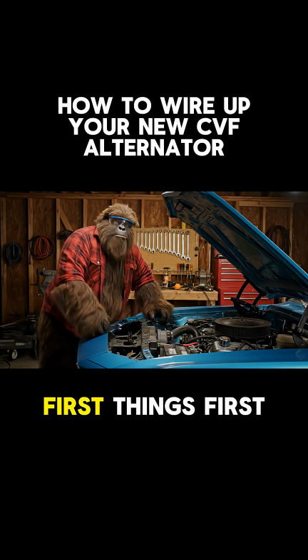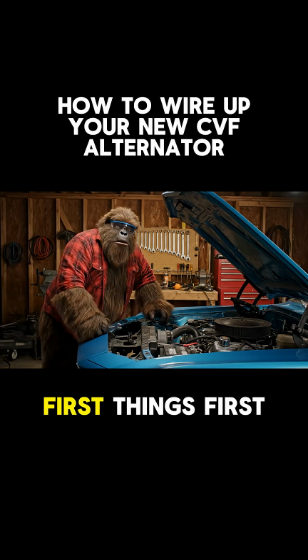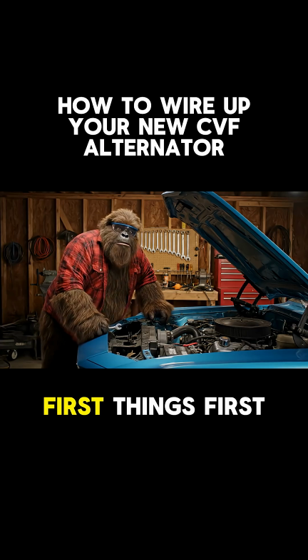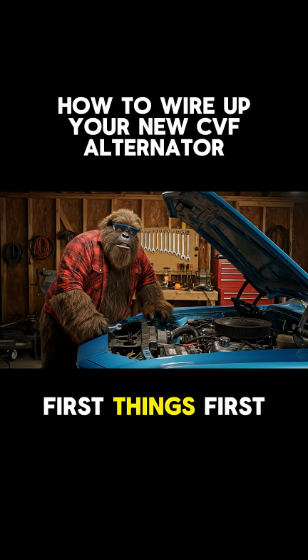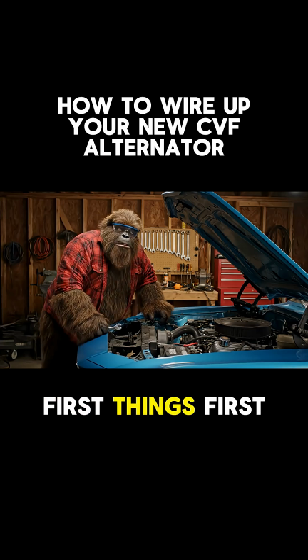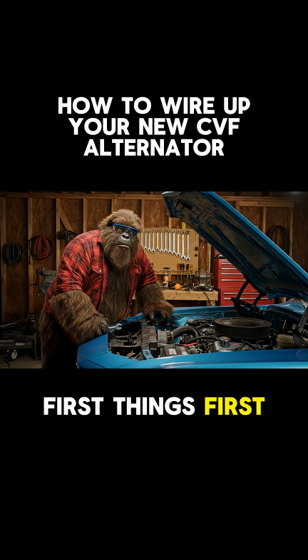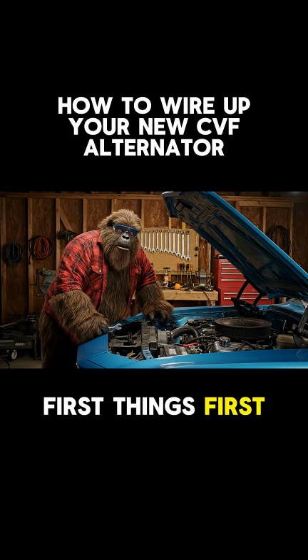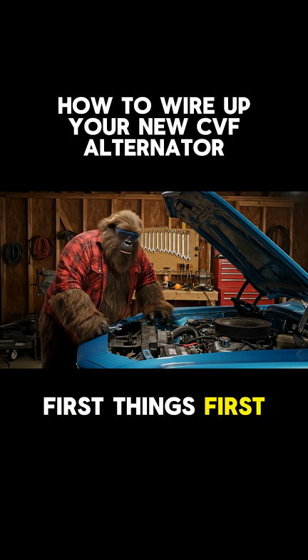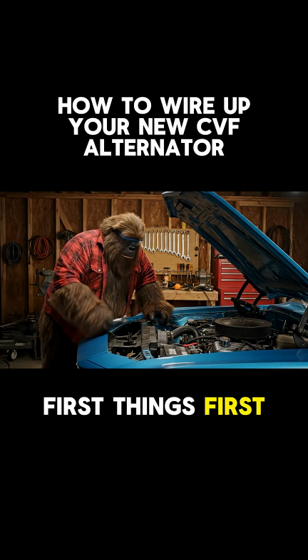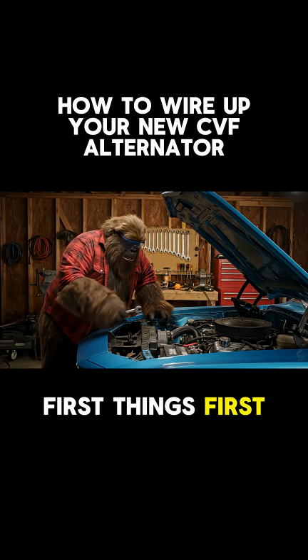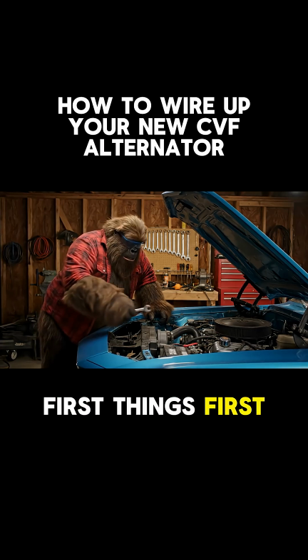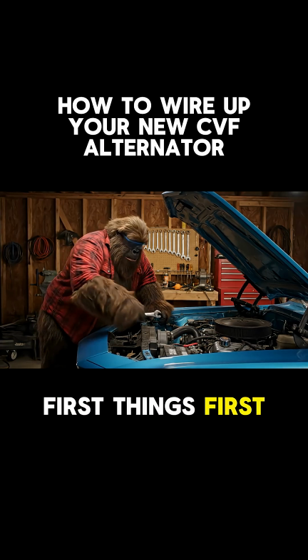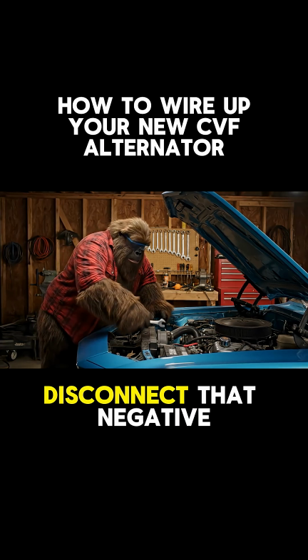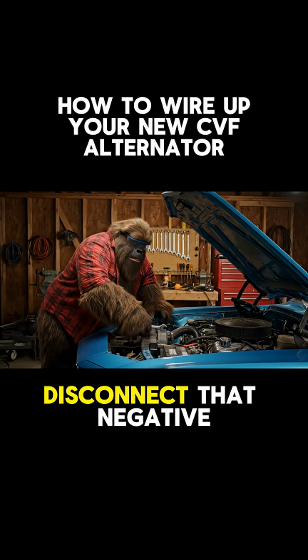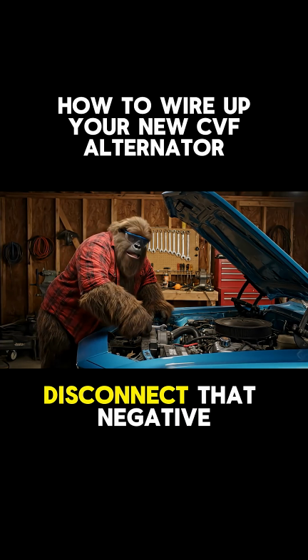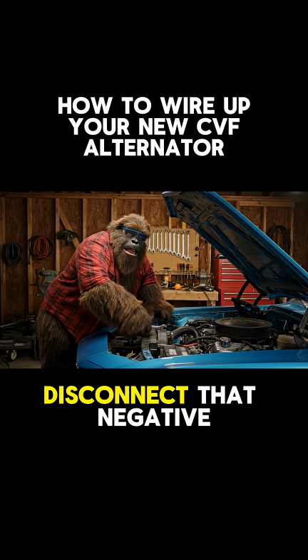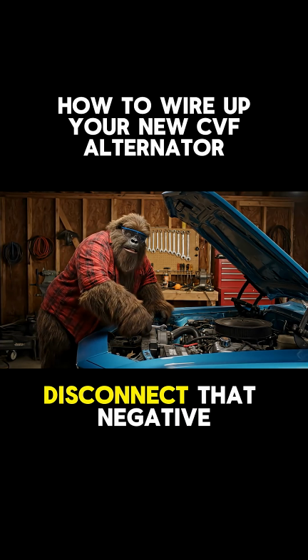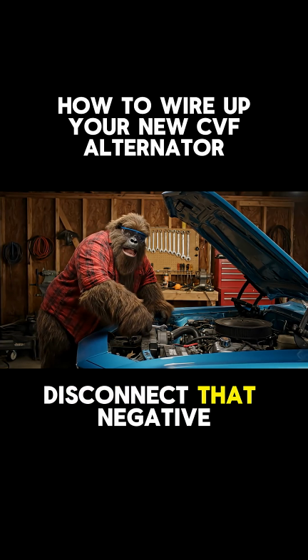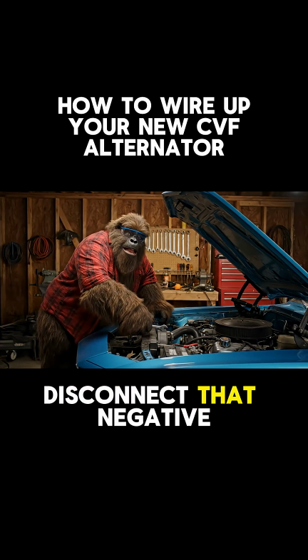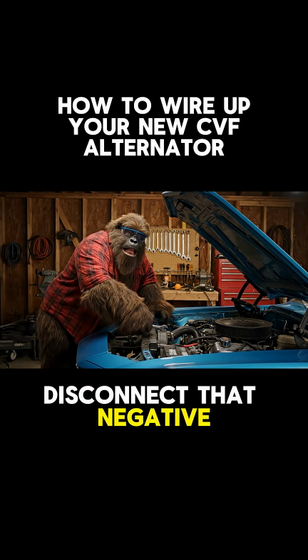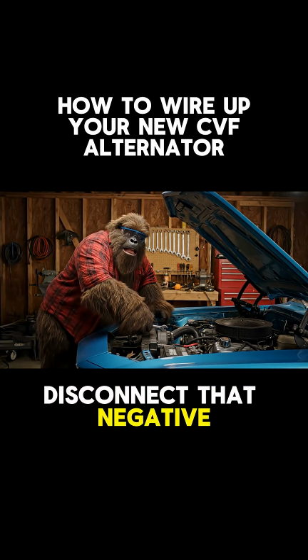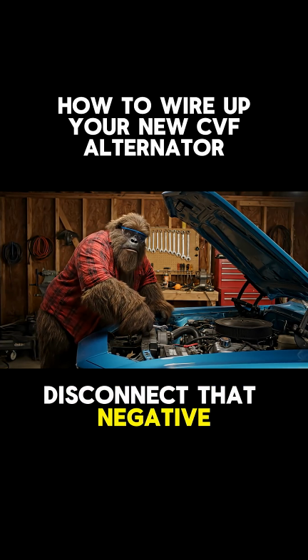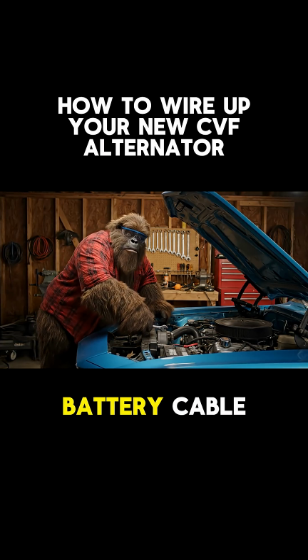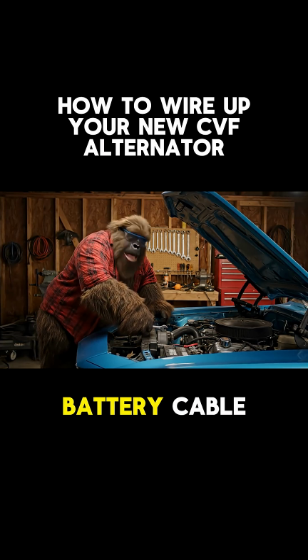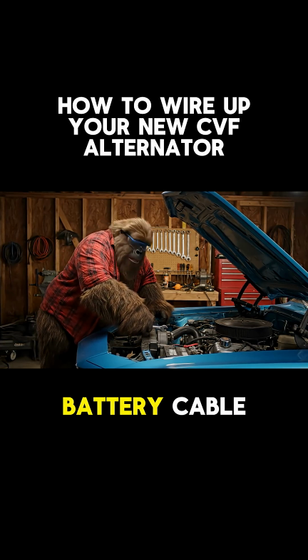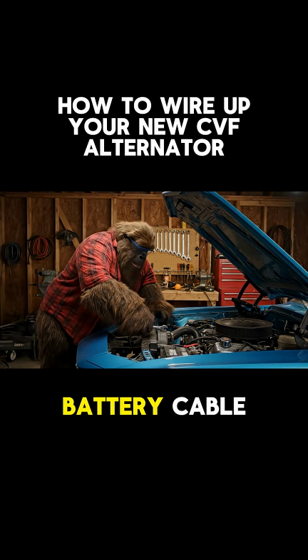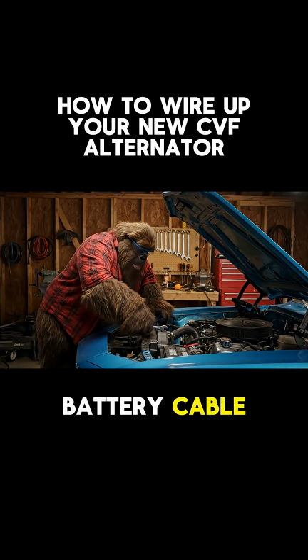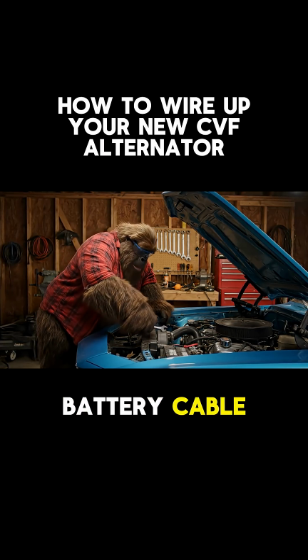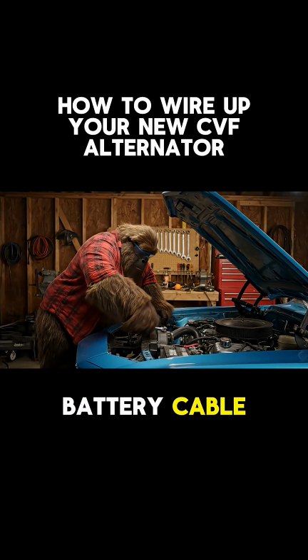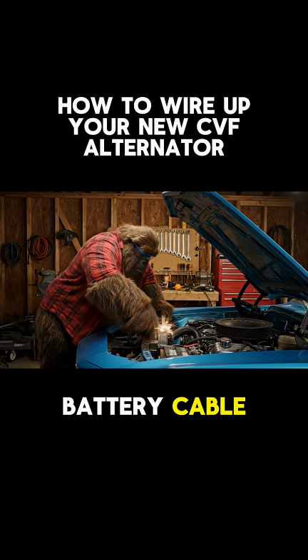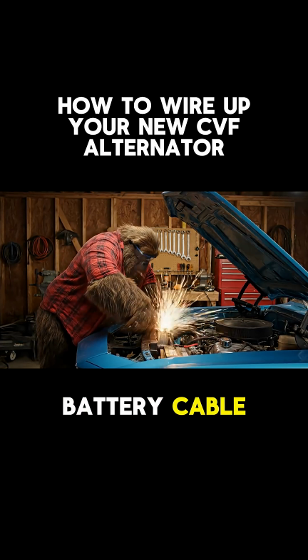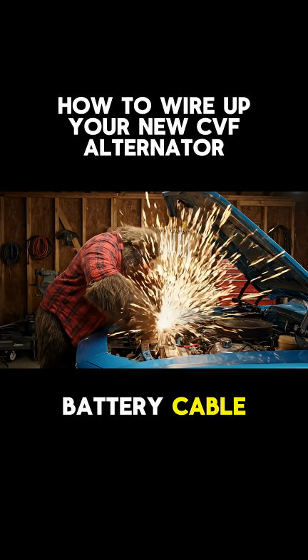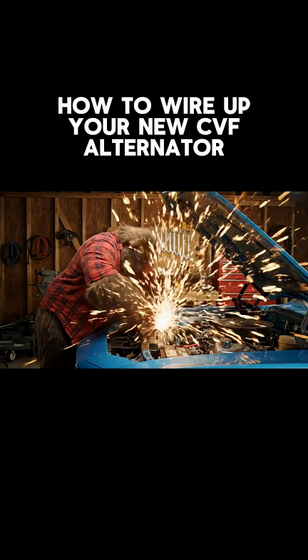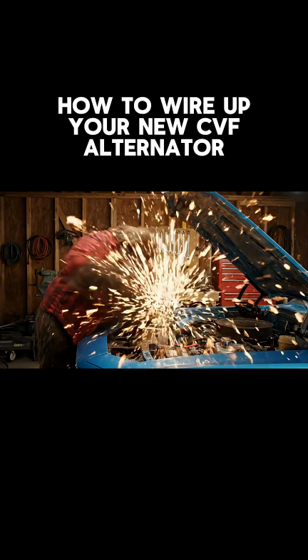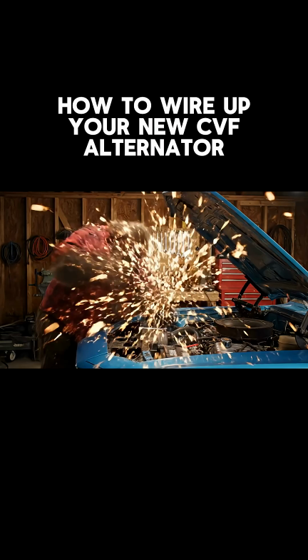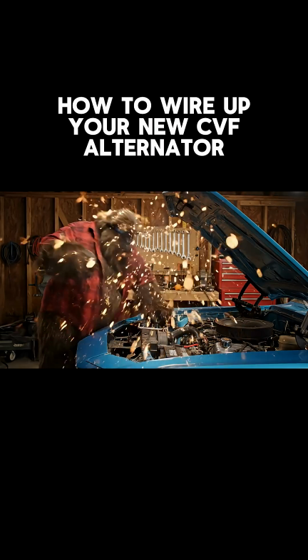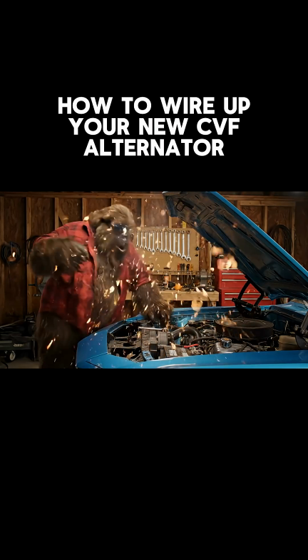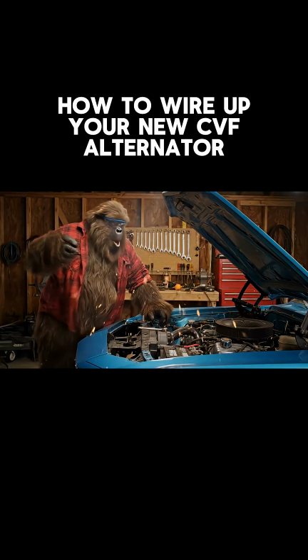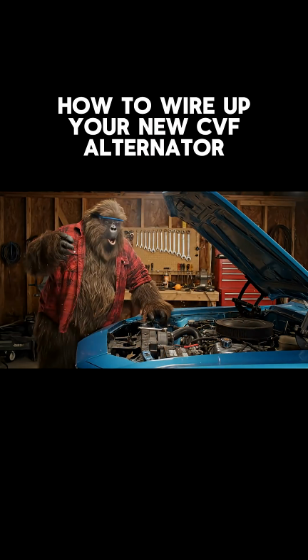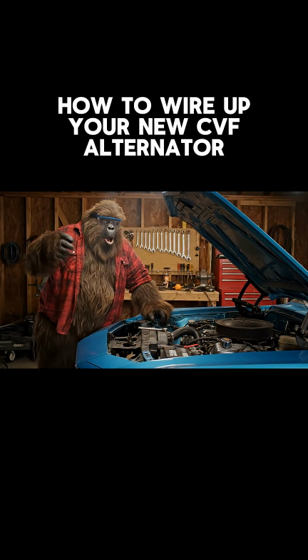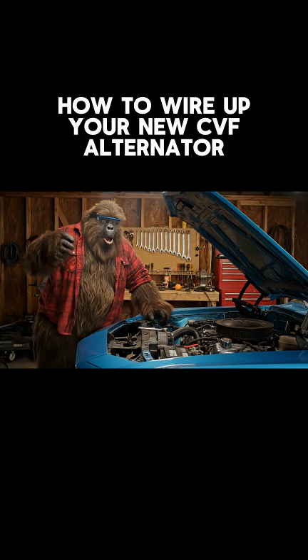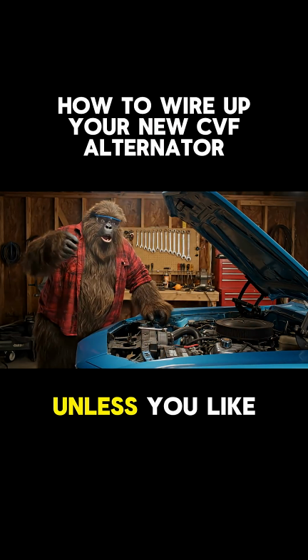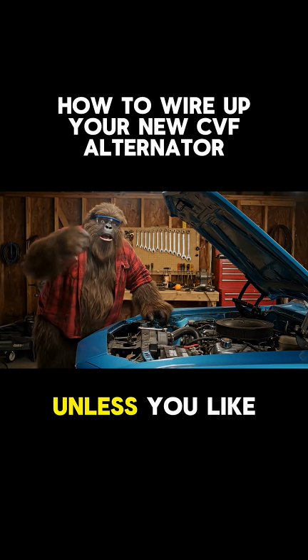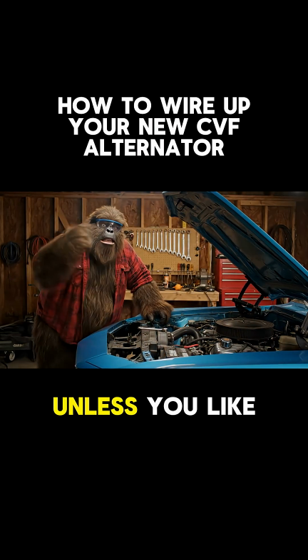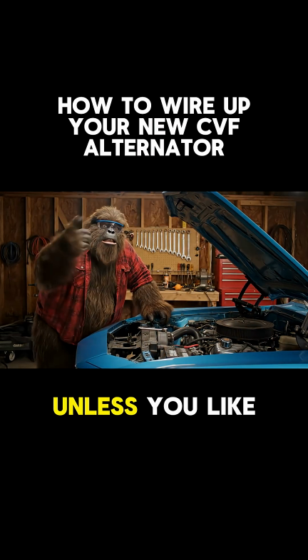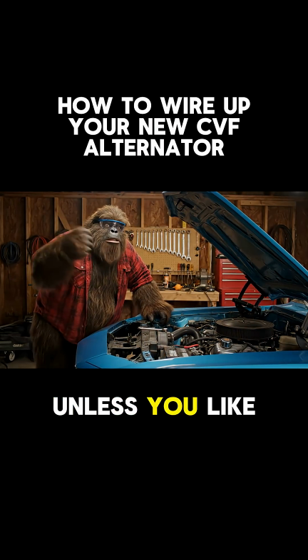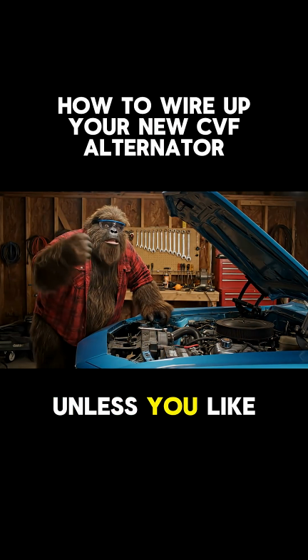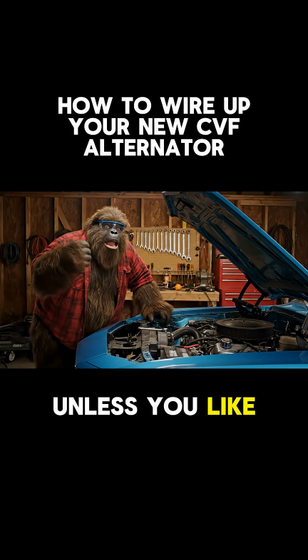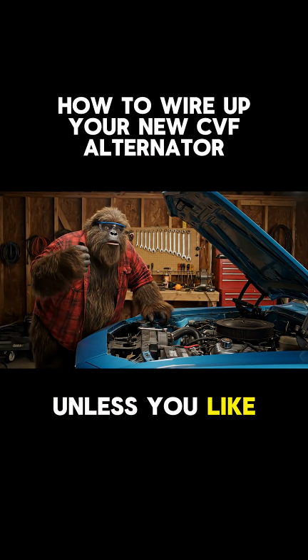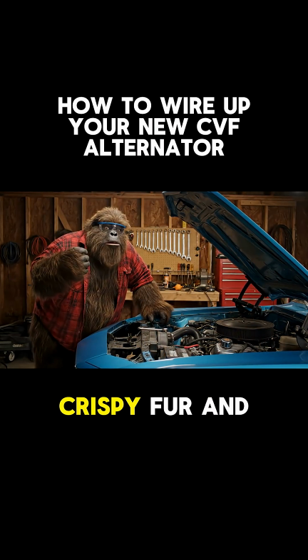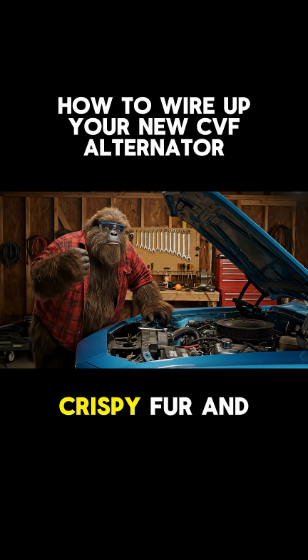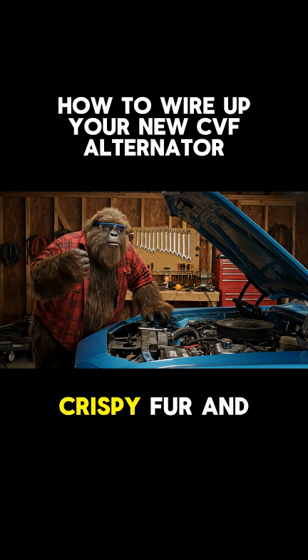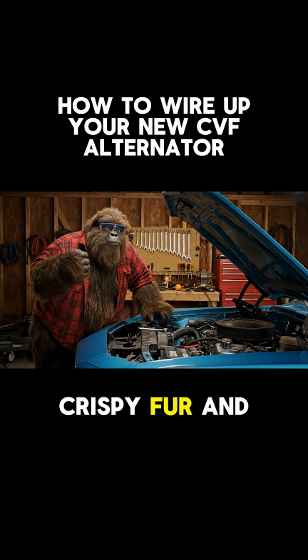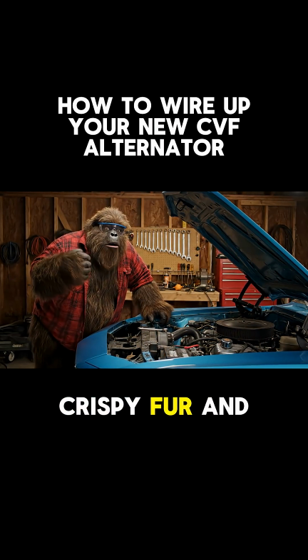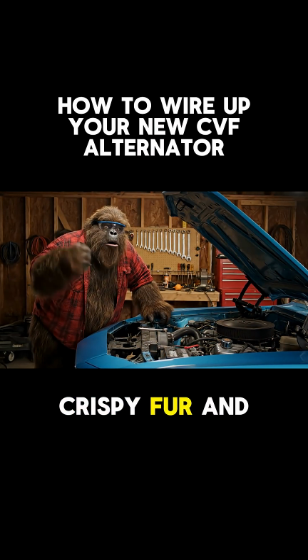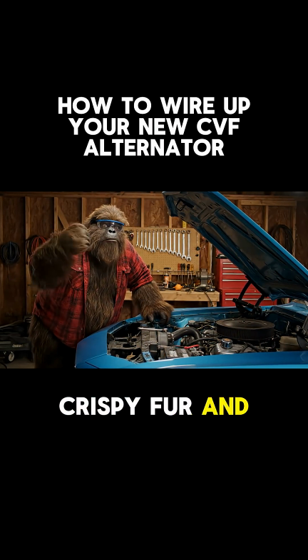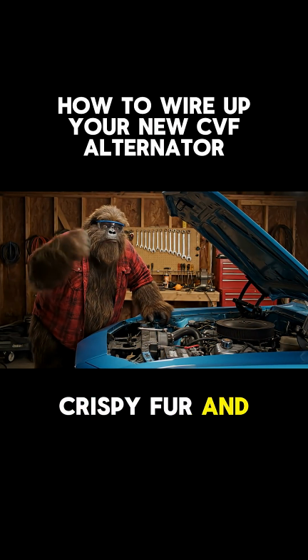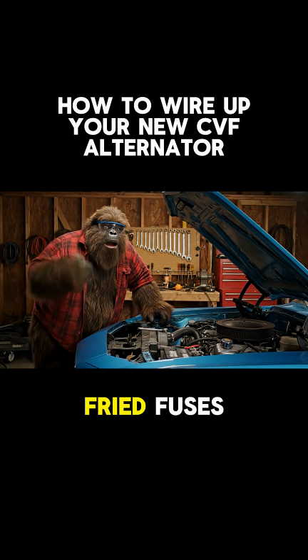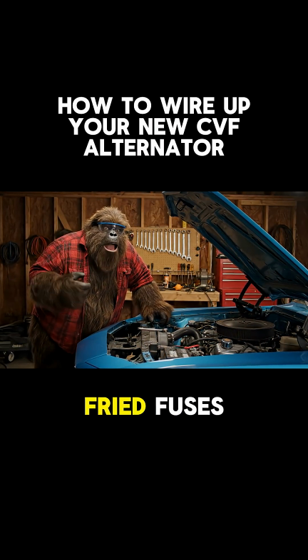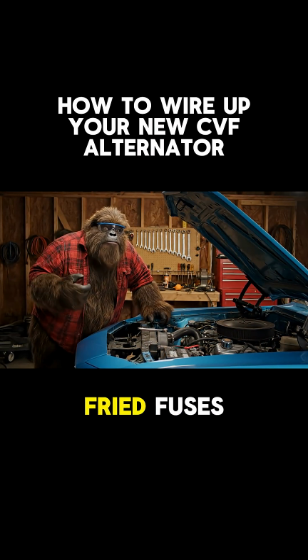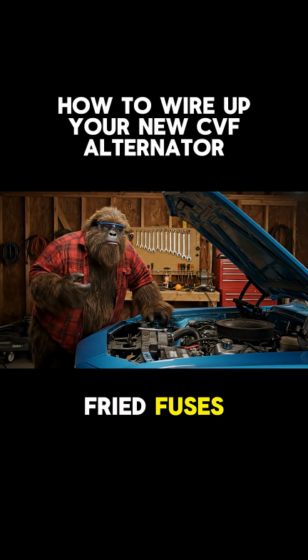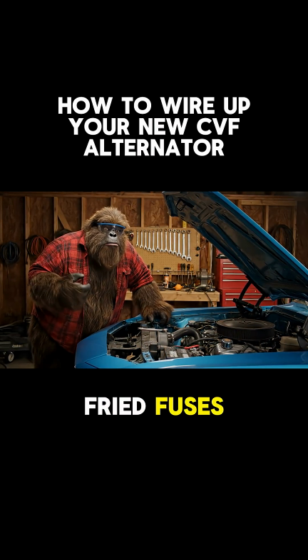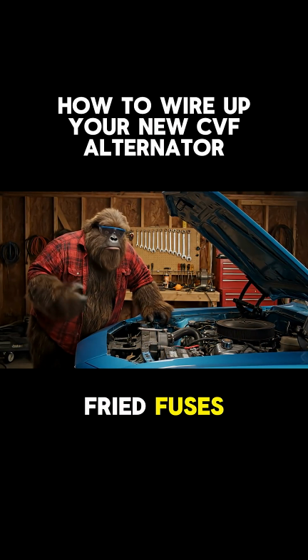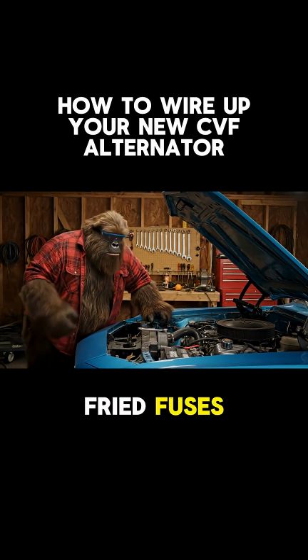First things first, disconnect that negative battery cable — unless you like crispy fur and fried fuses.